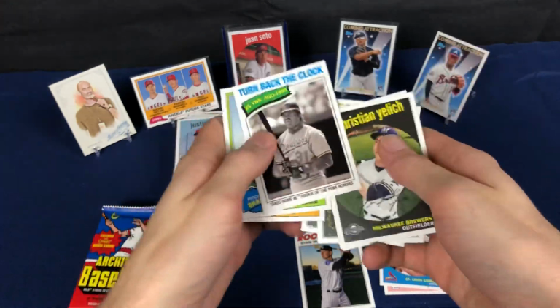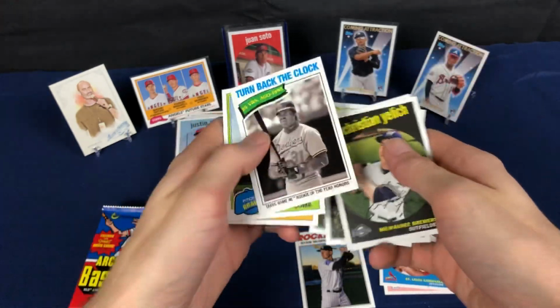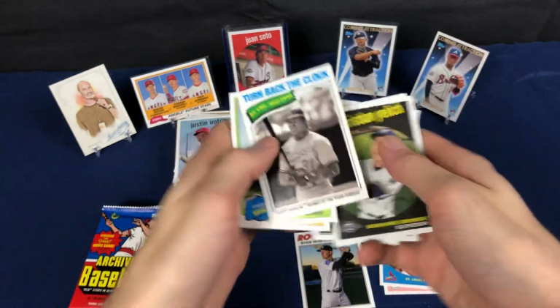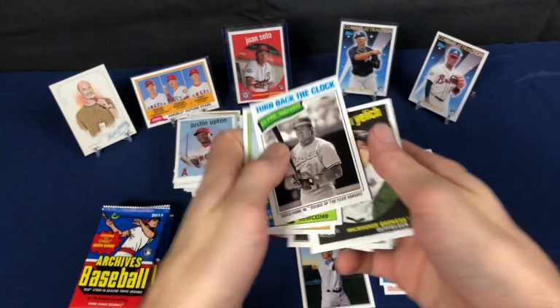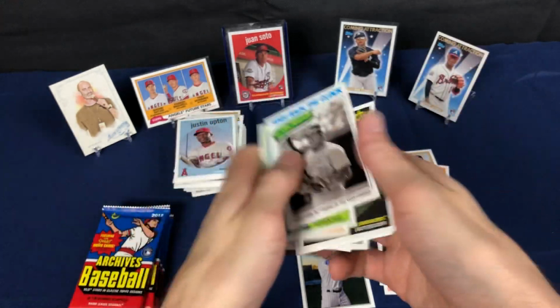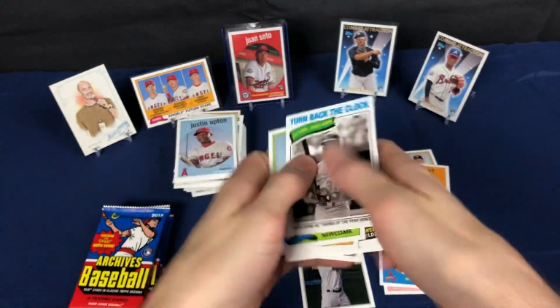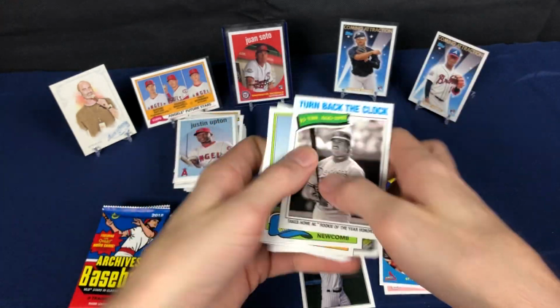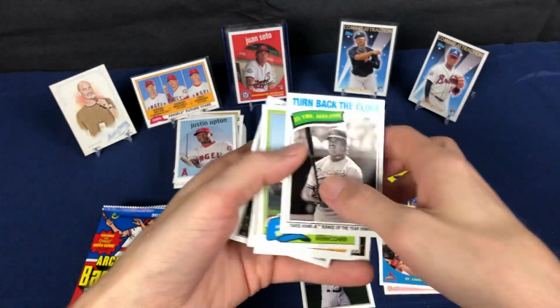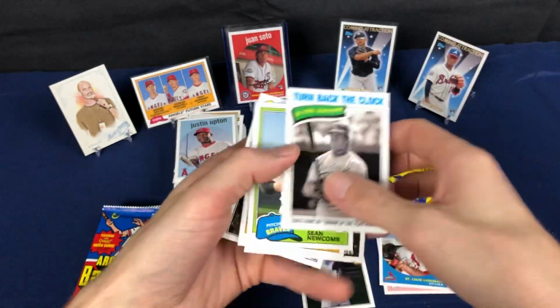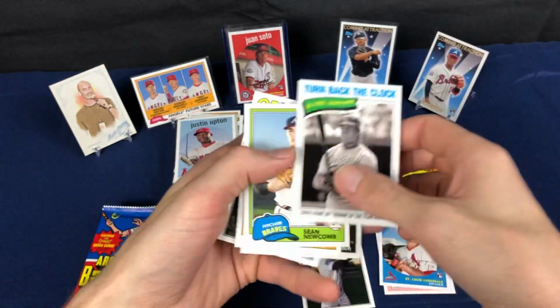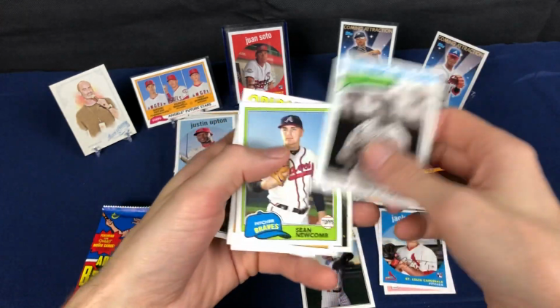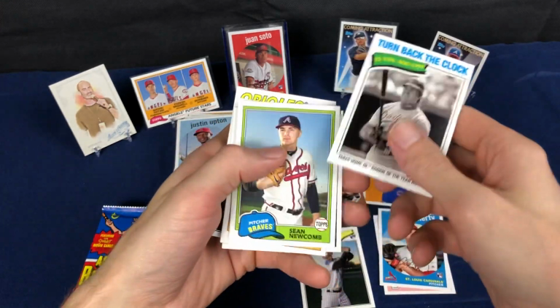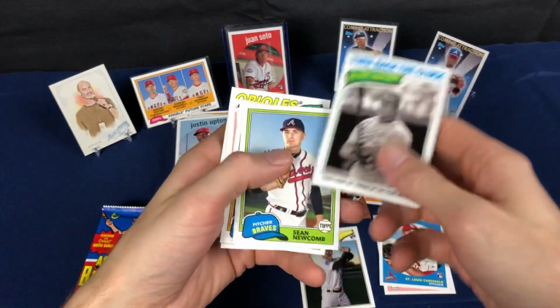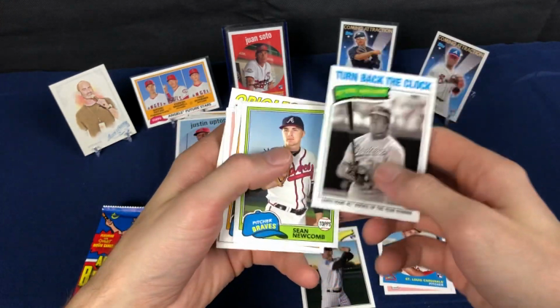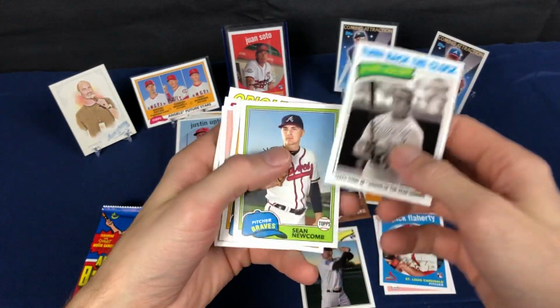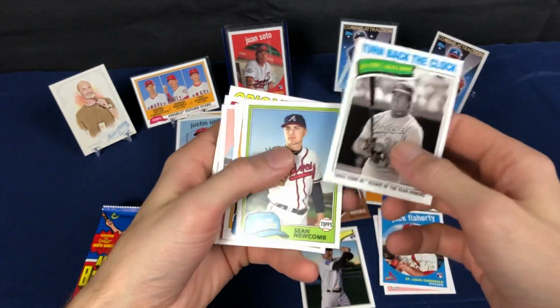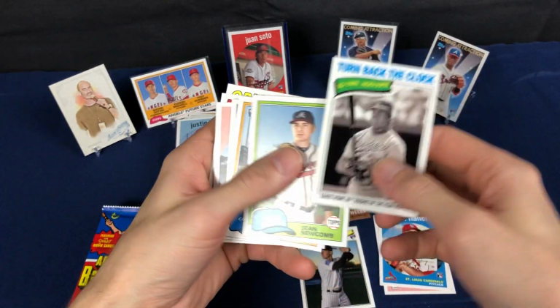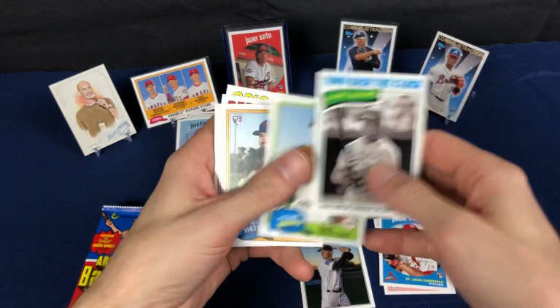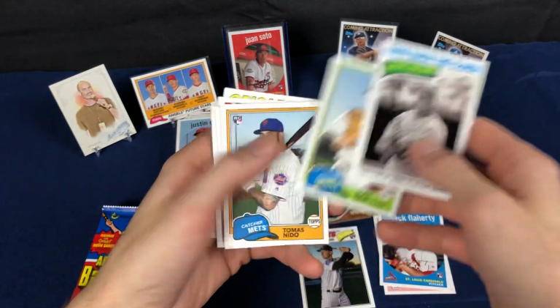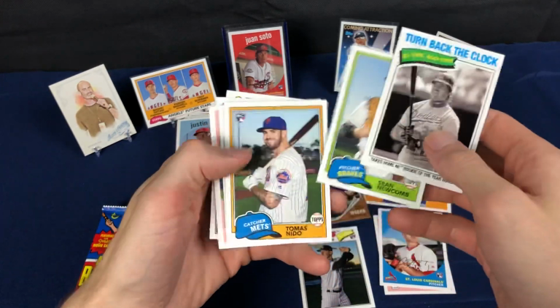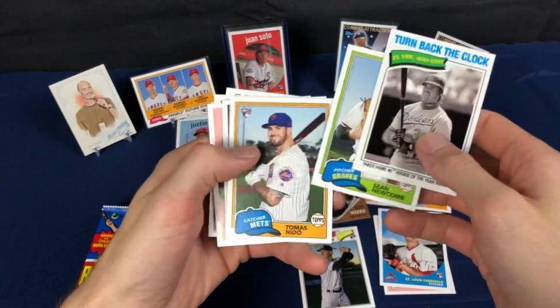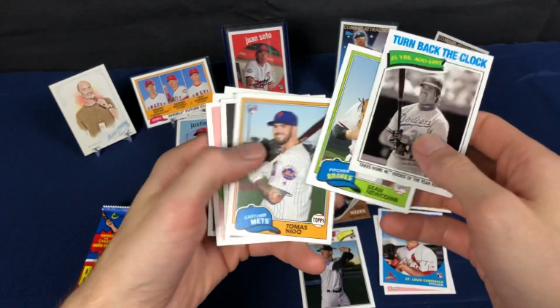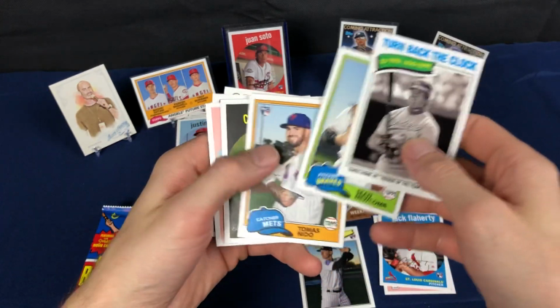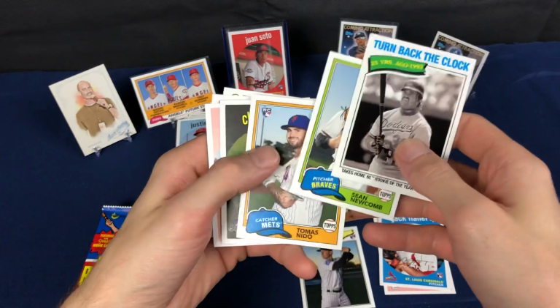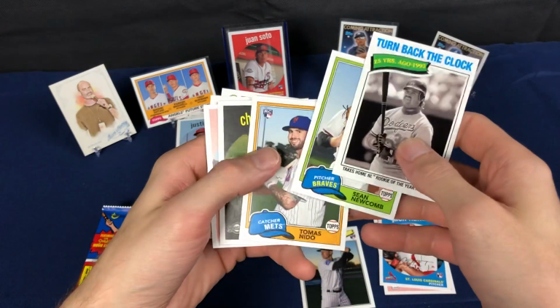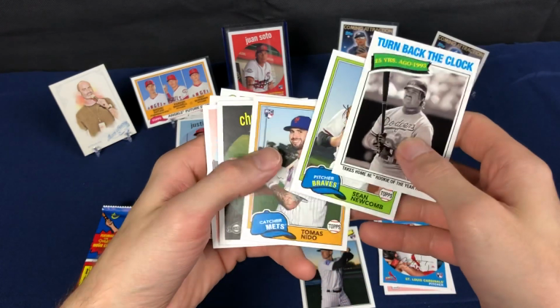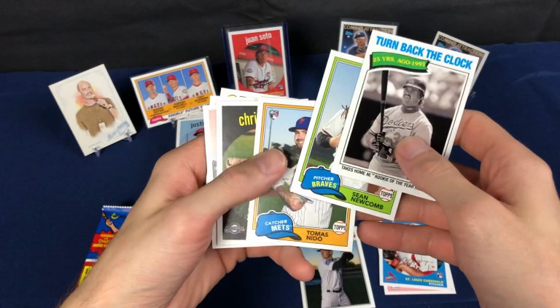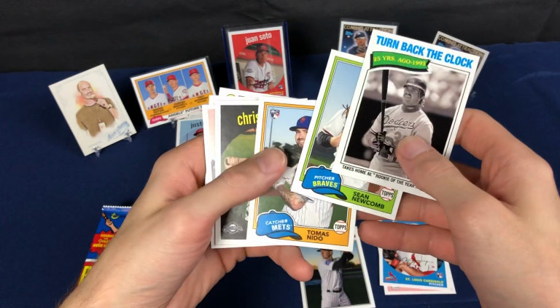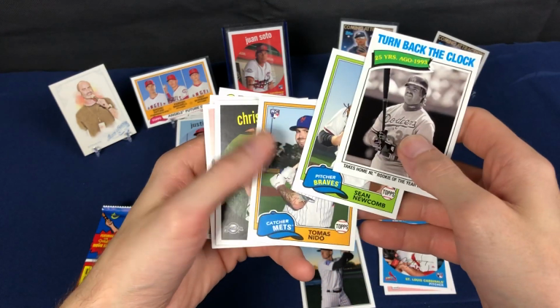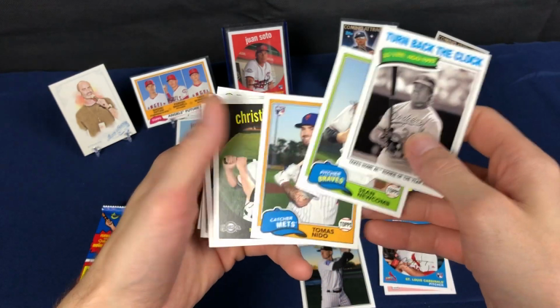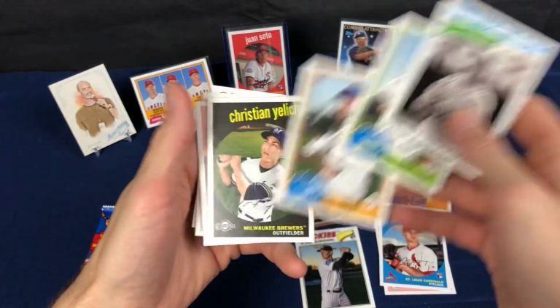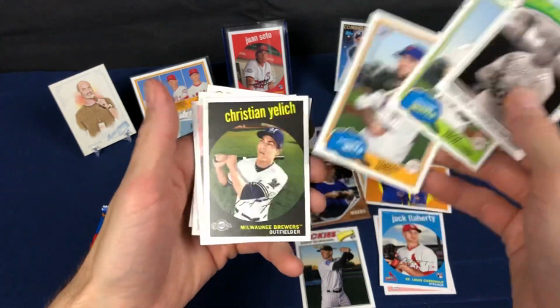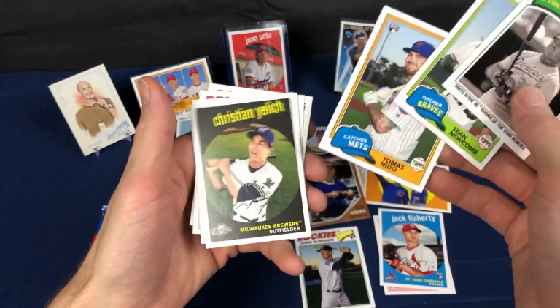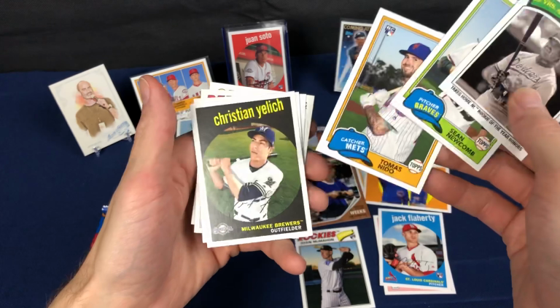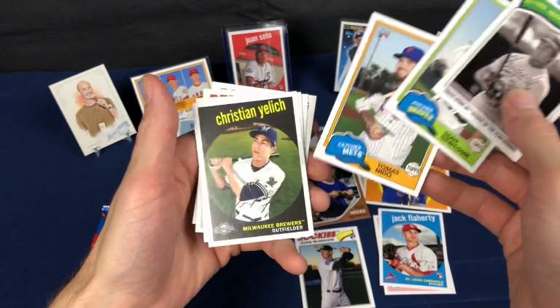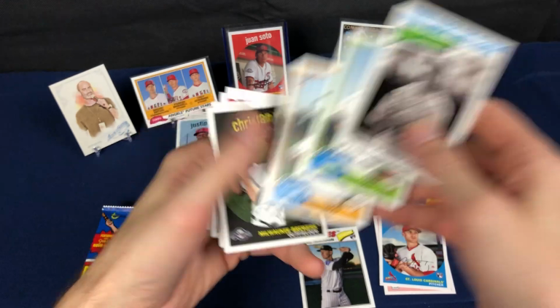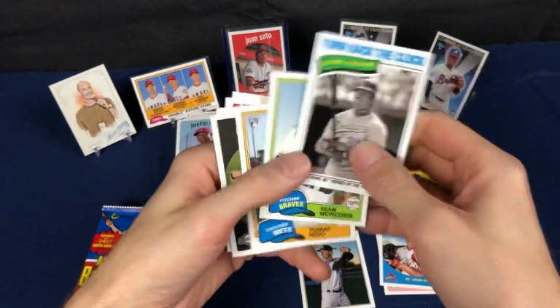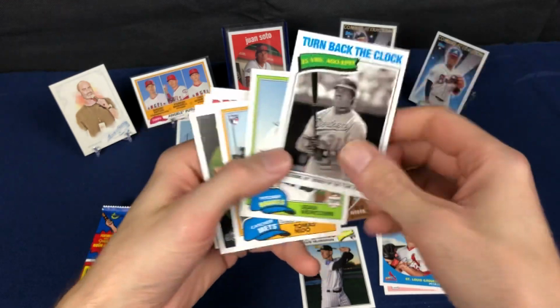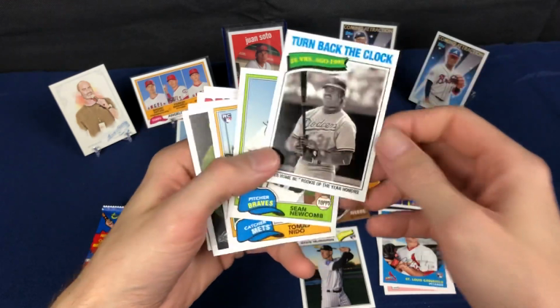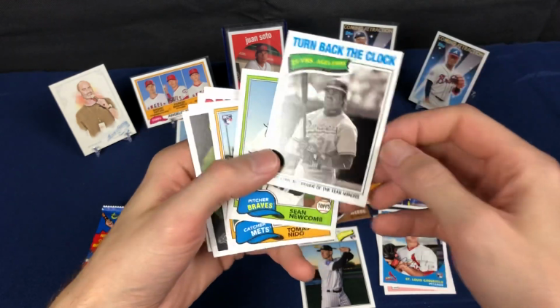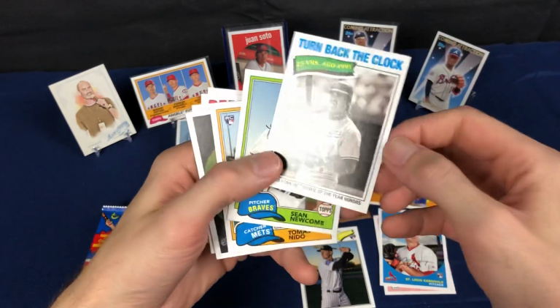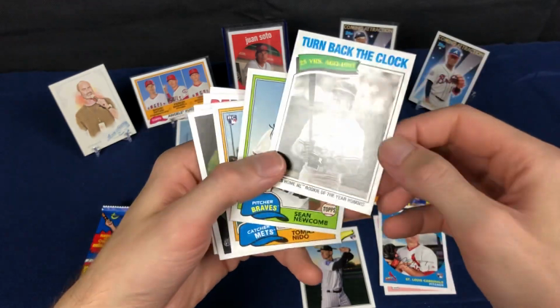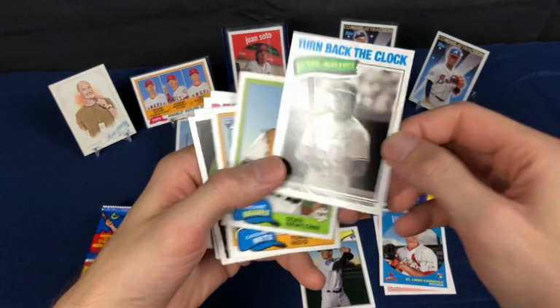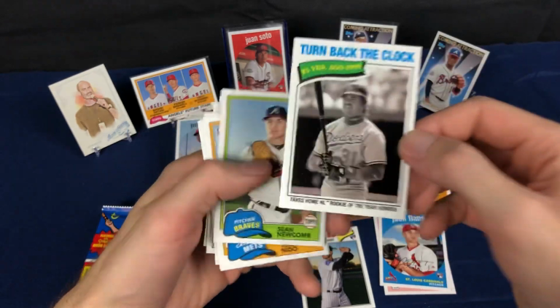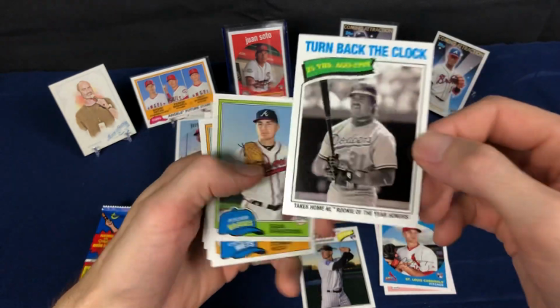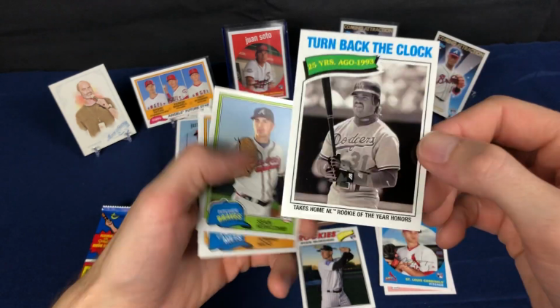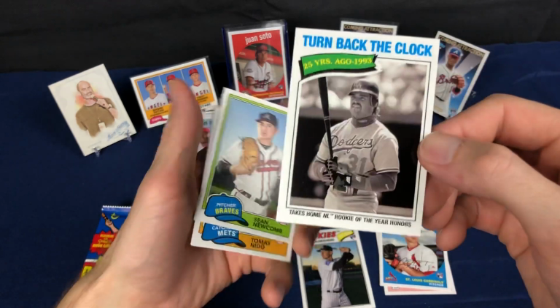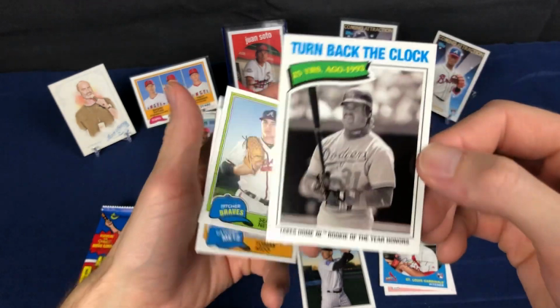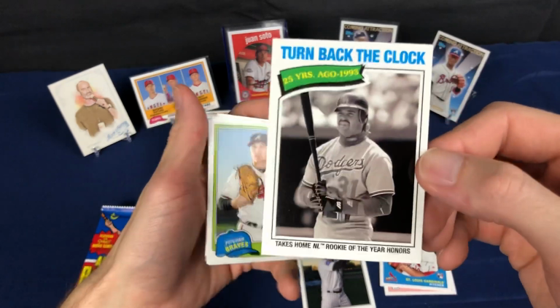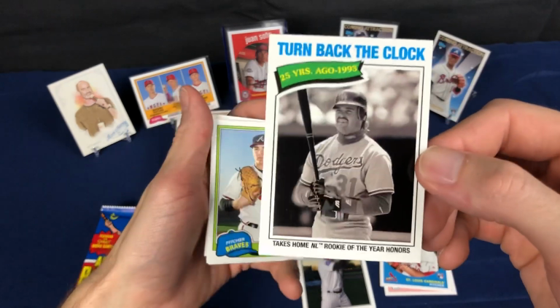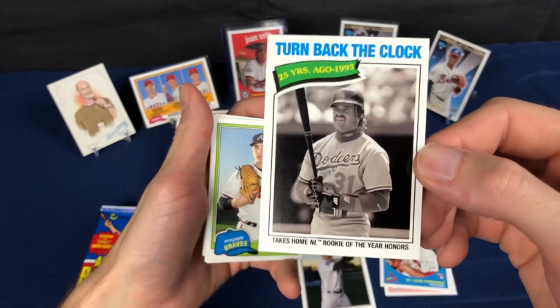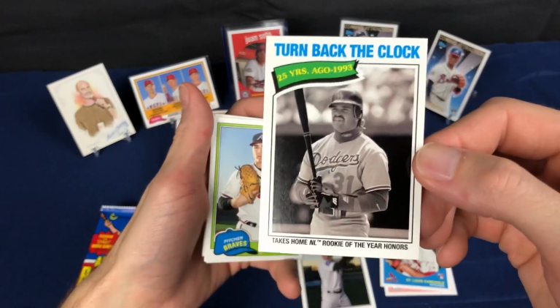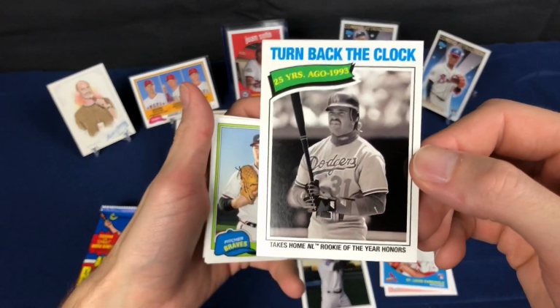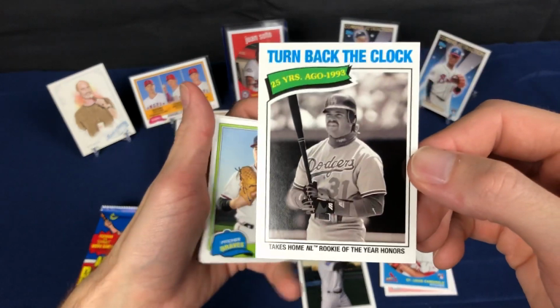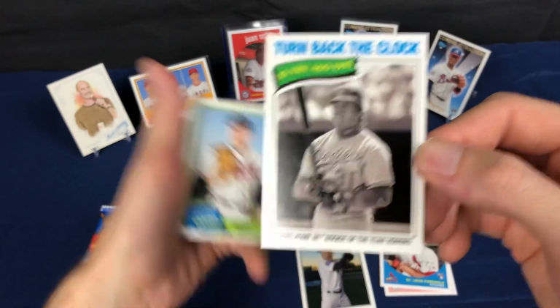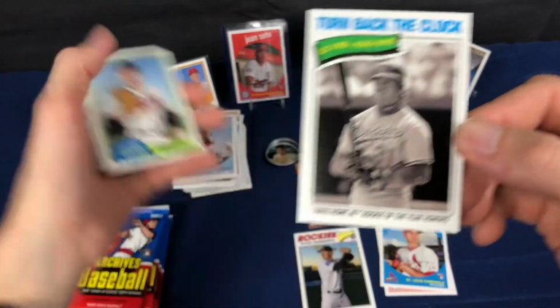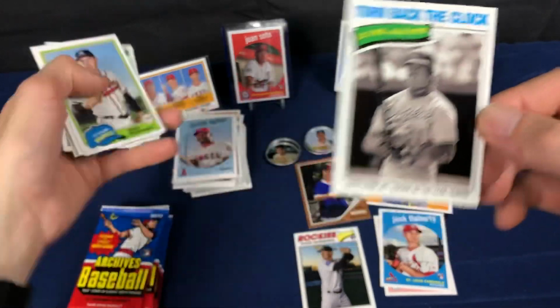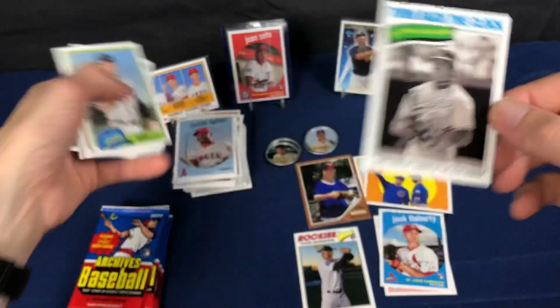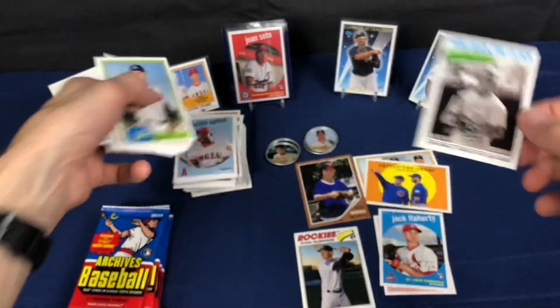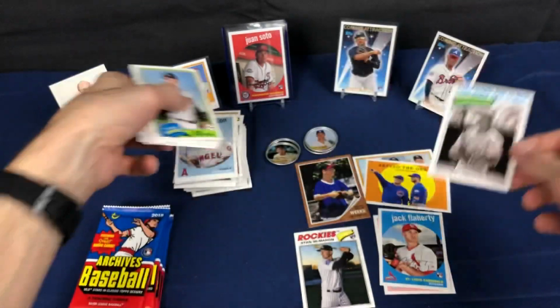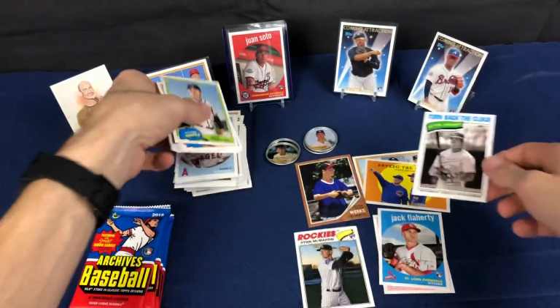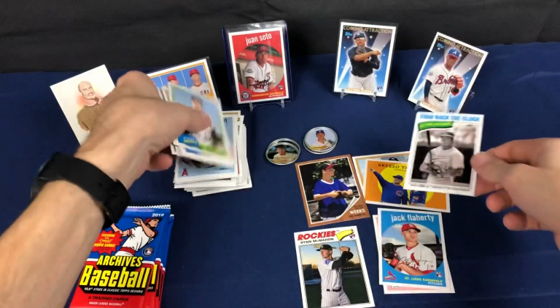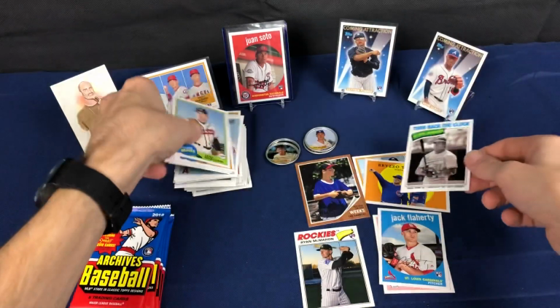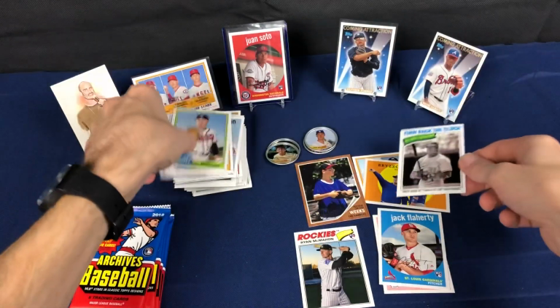There we go — Piazza! Turn back the clock SP.